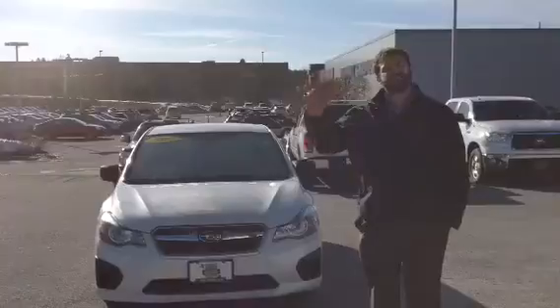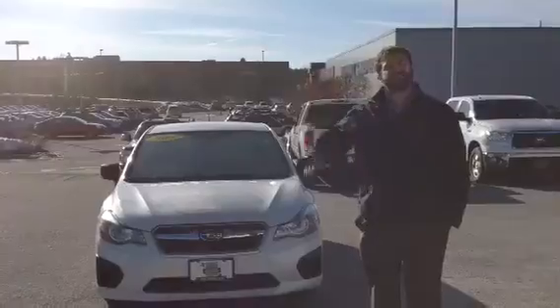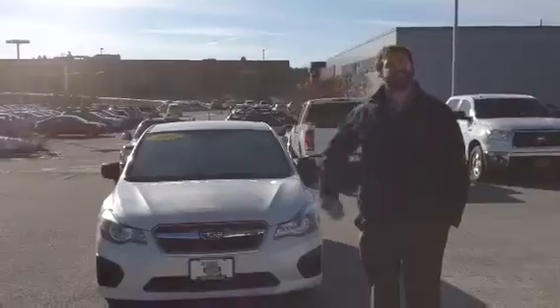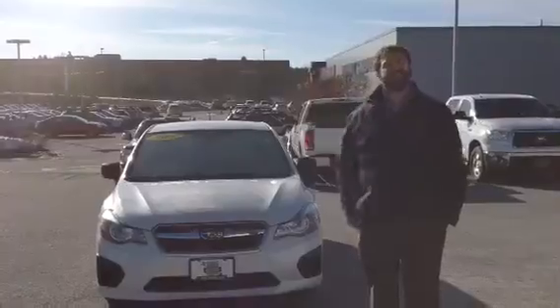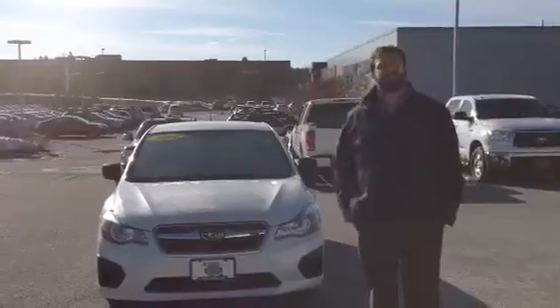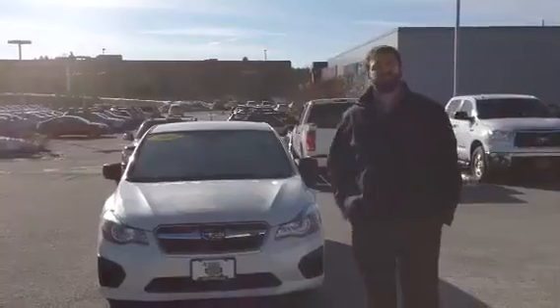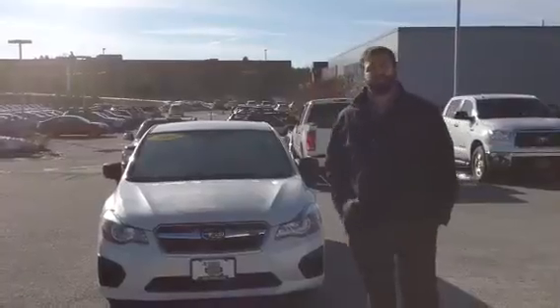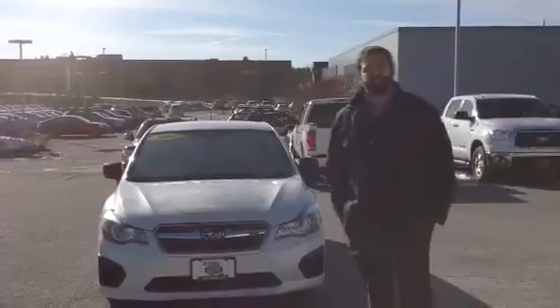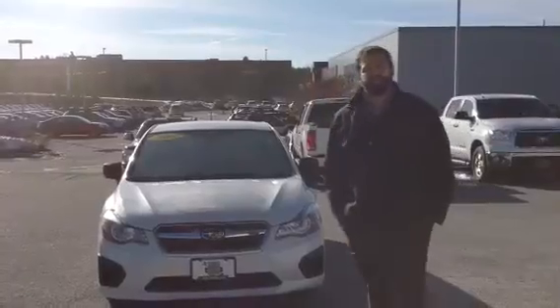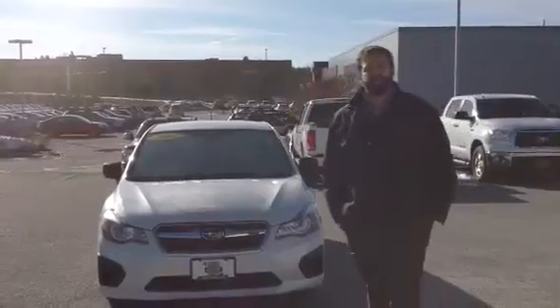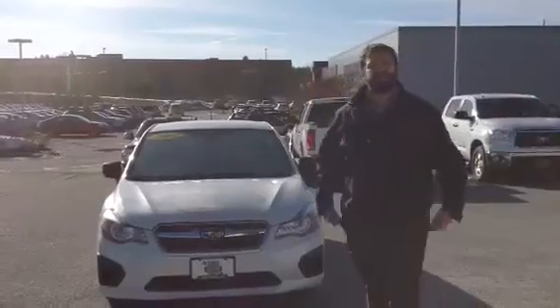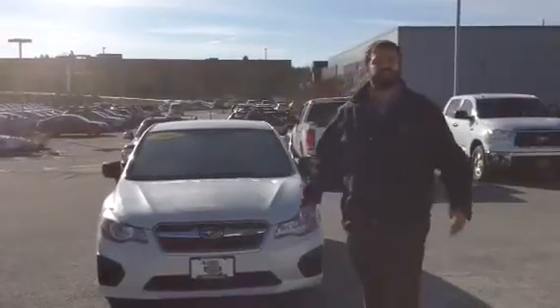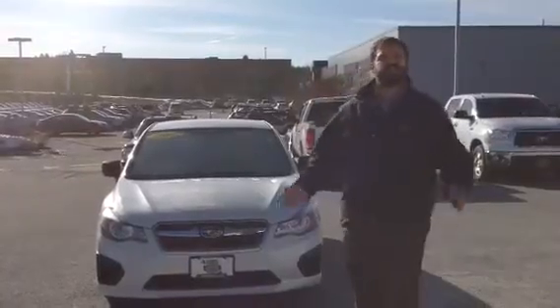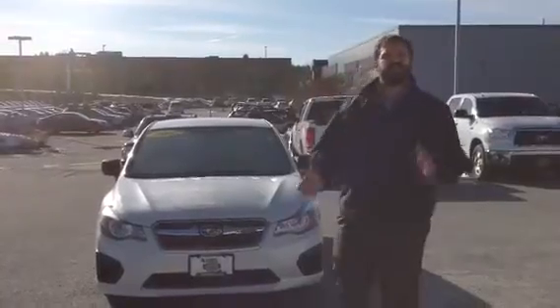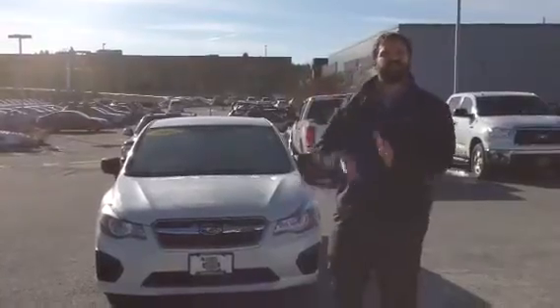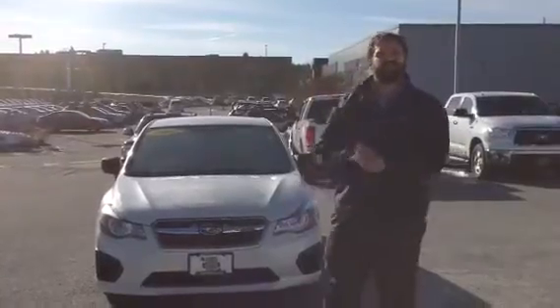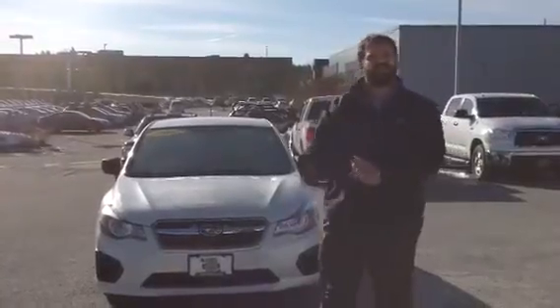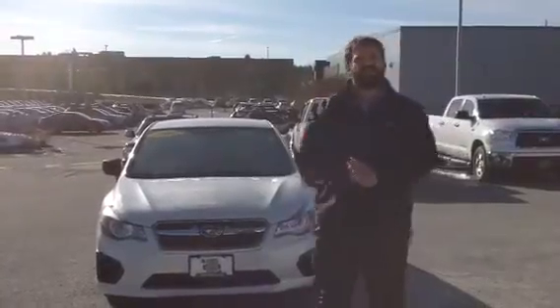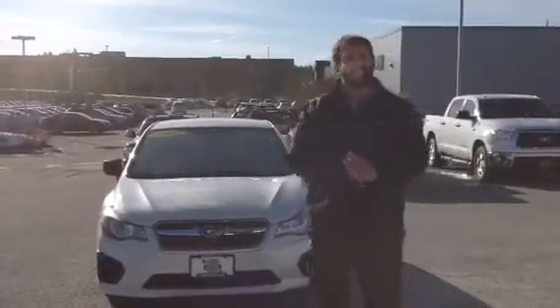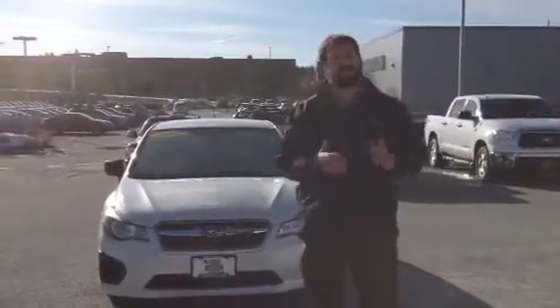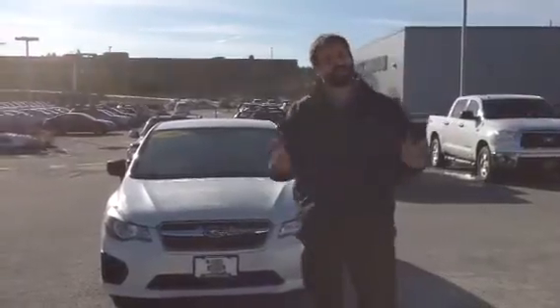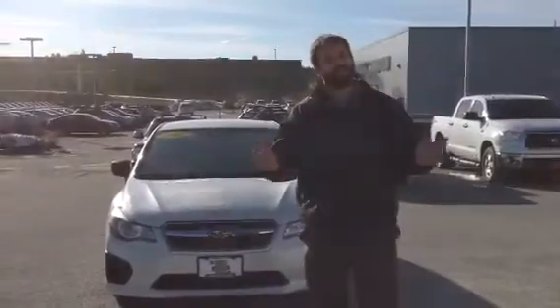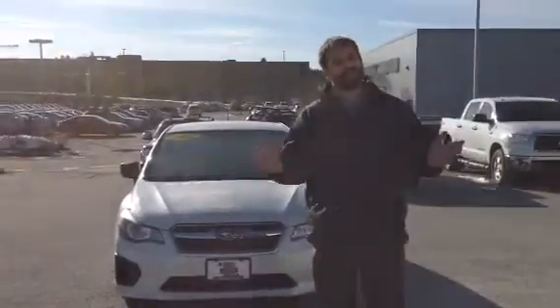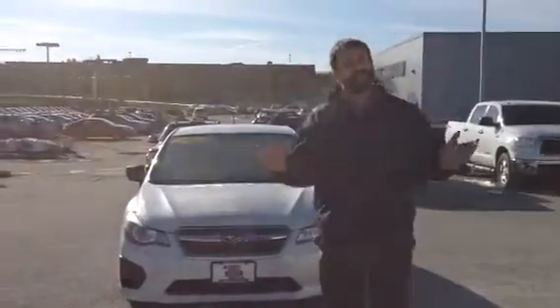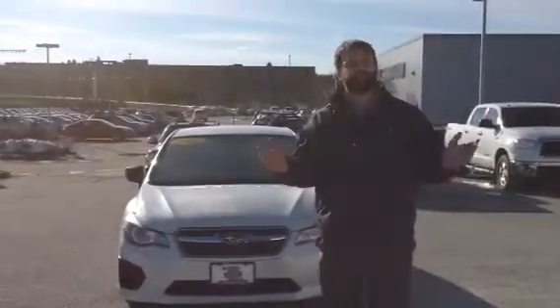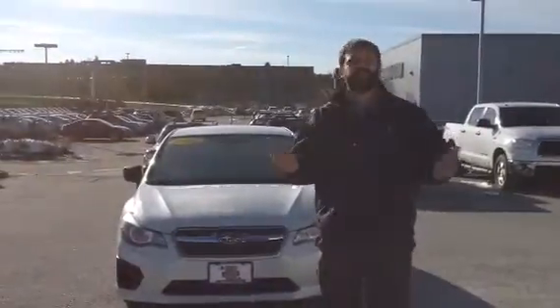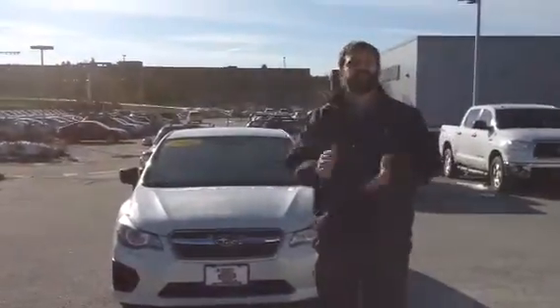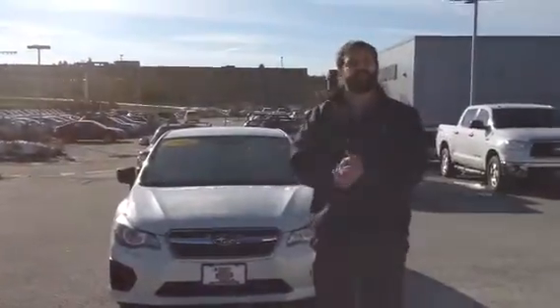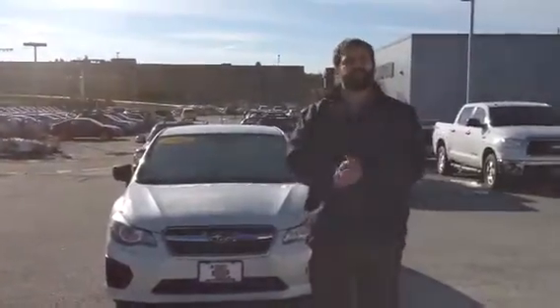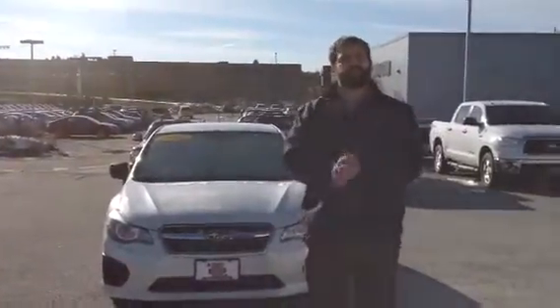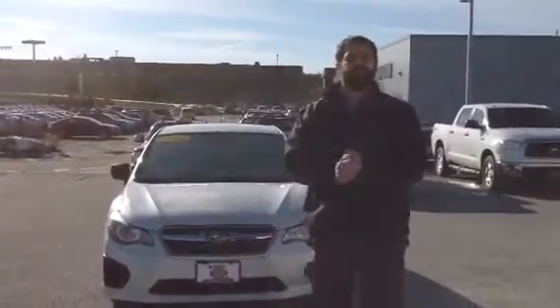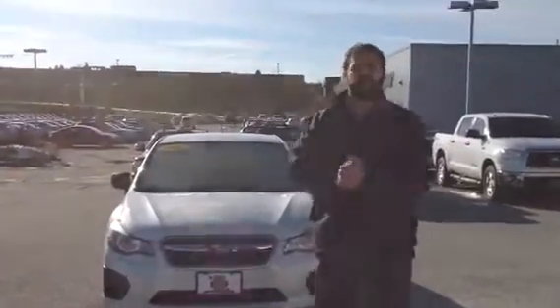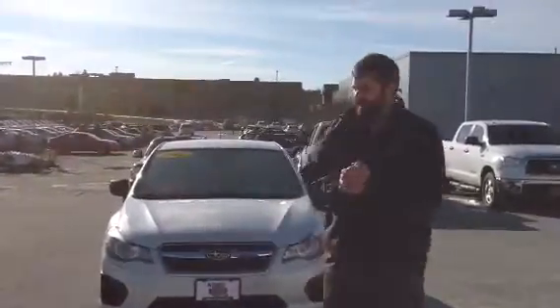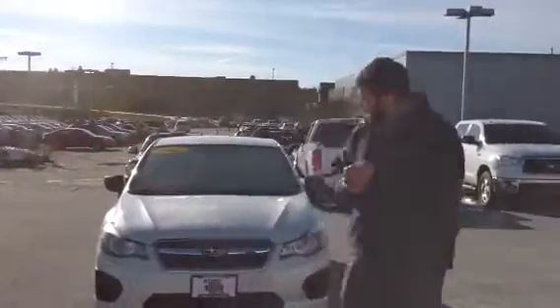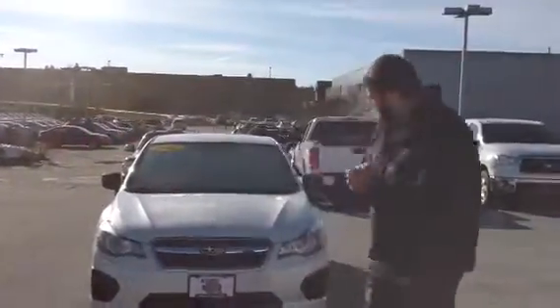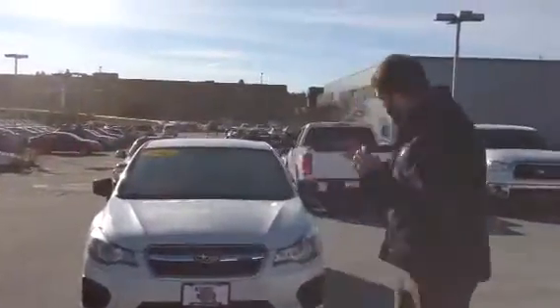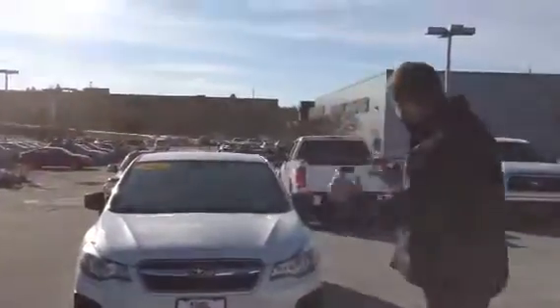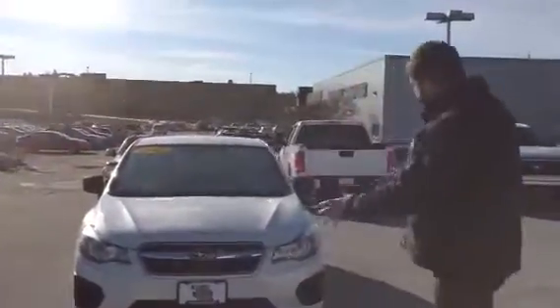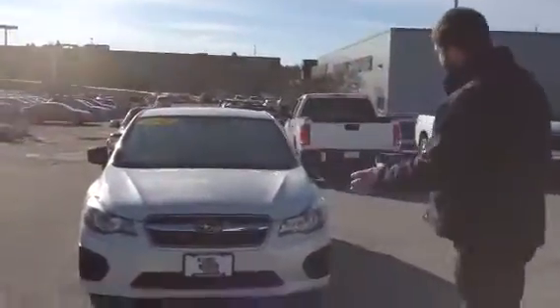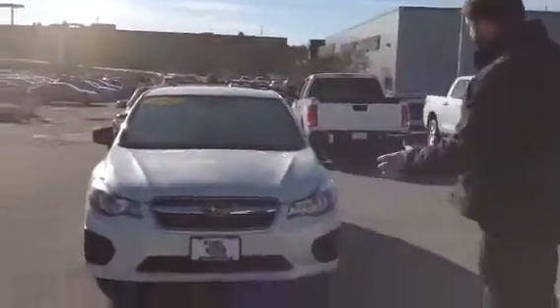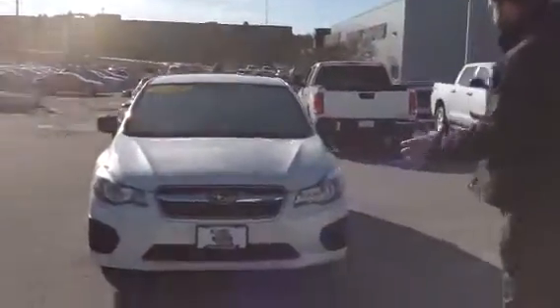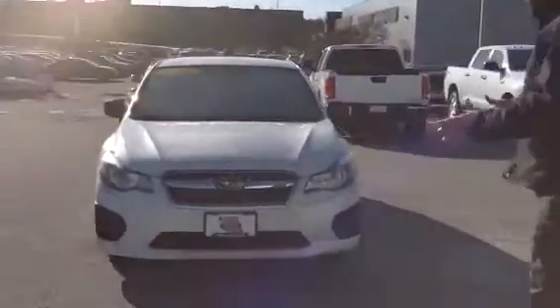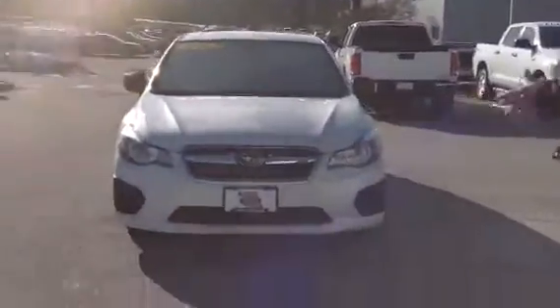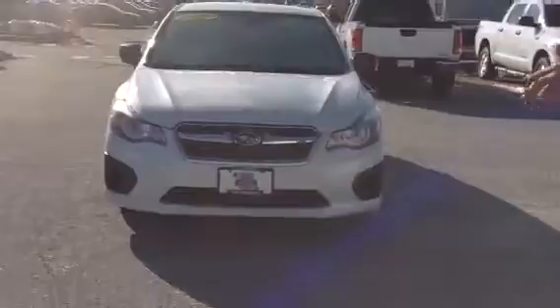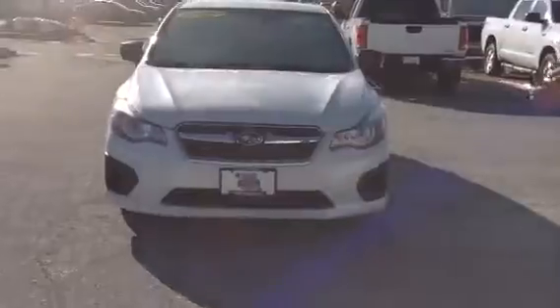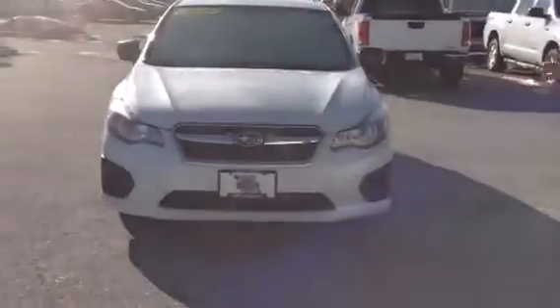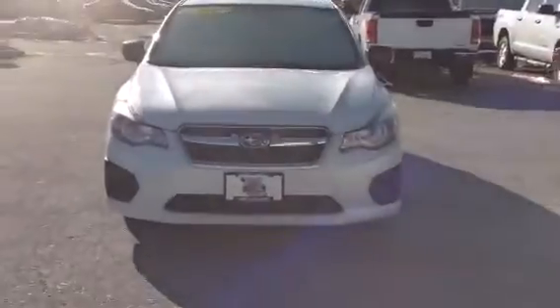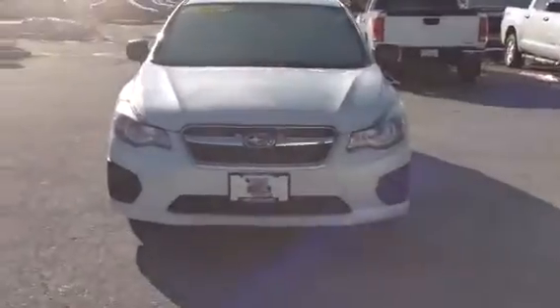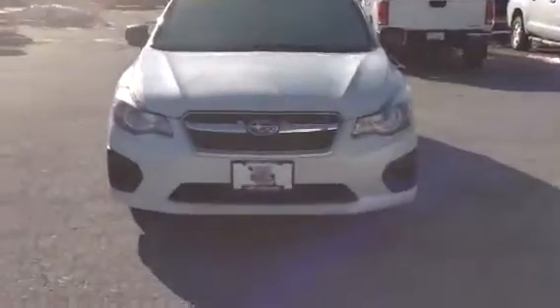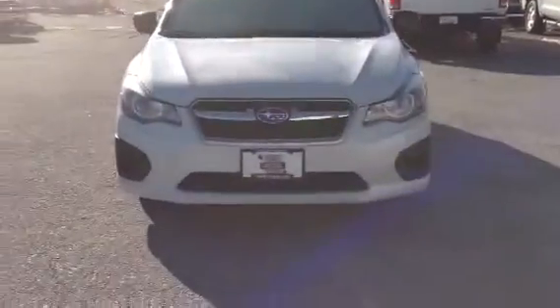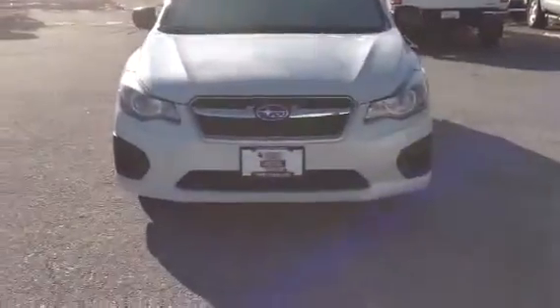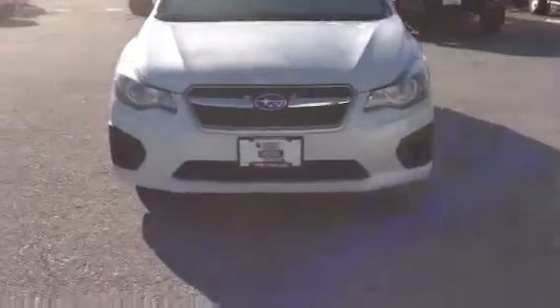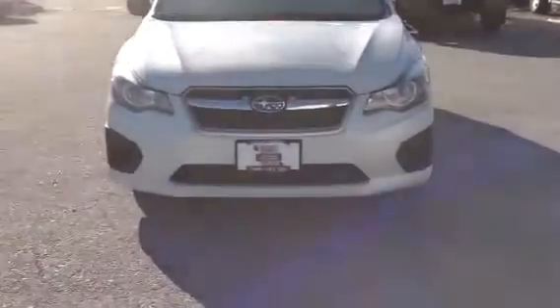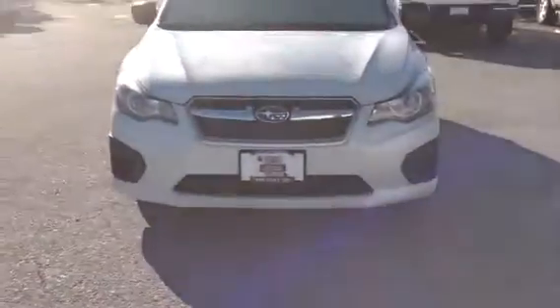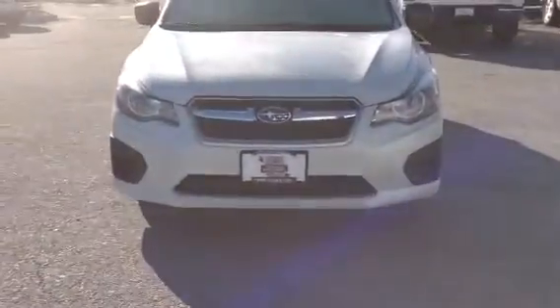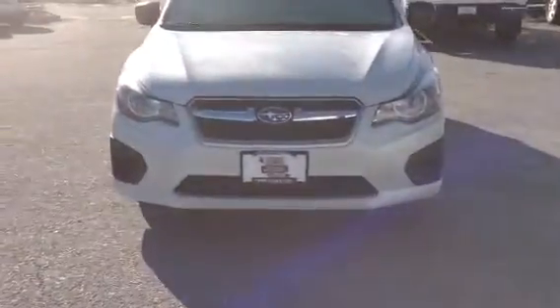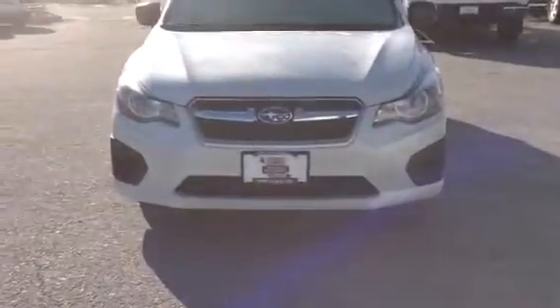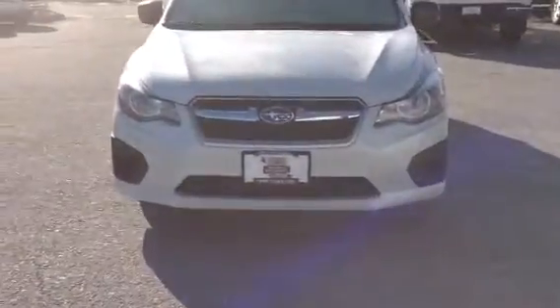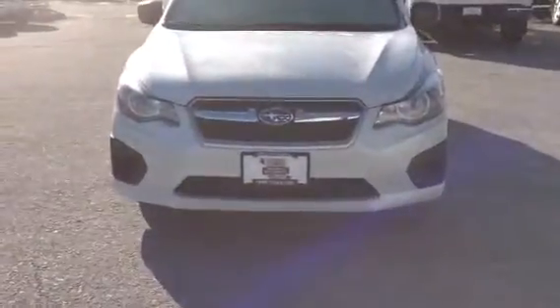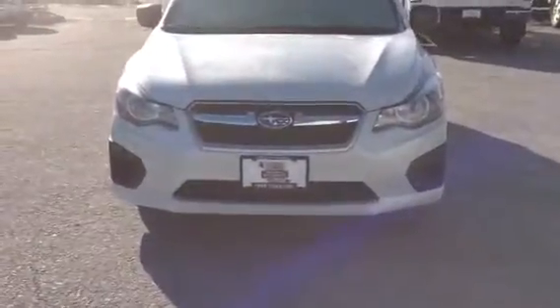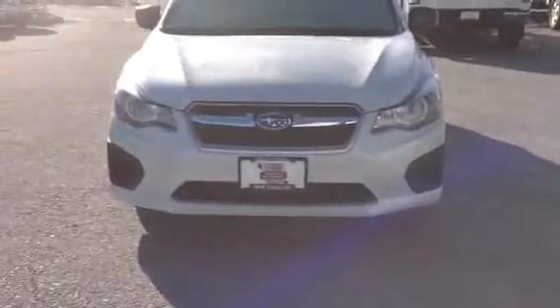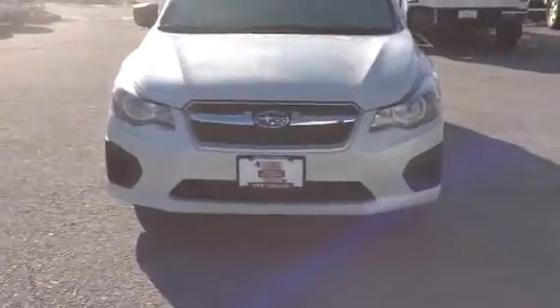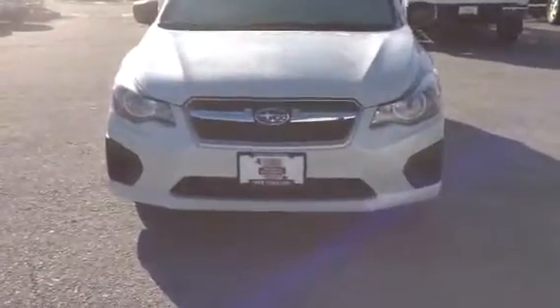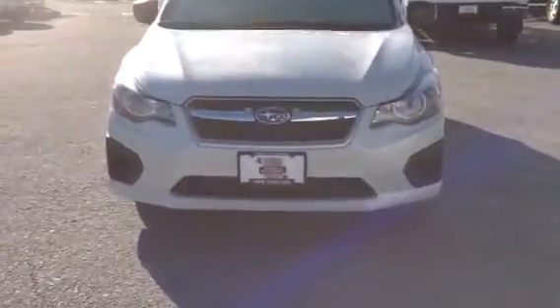My name is Mike Rivett. I'm the guy that called you on the phone — salesman here at Twin City Subaru. This is the 2012 Subaru Impreza that you were looking at online.